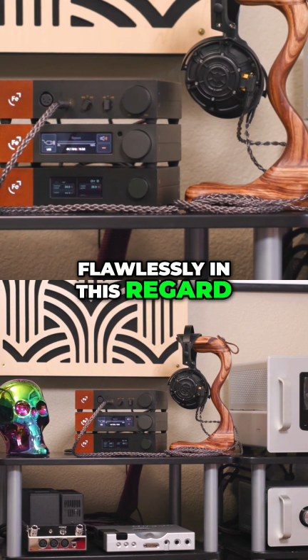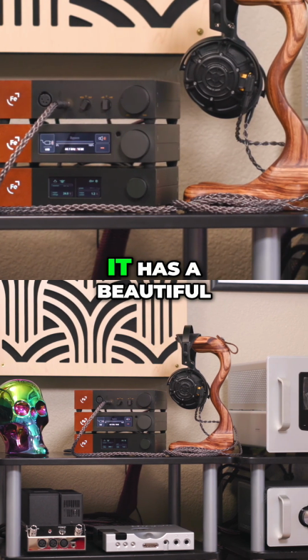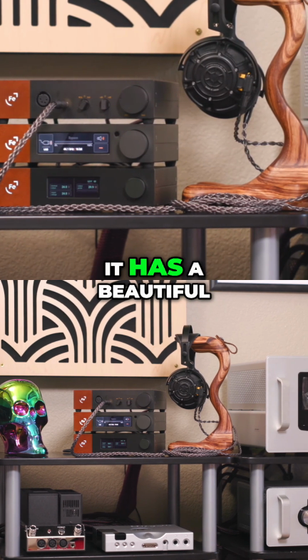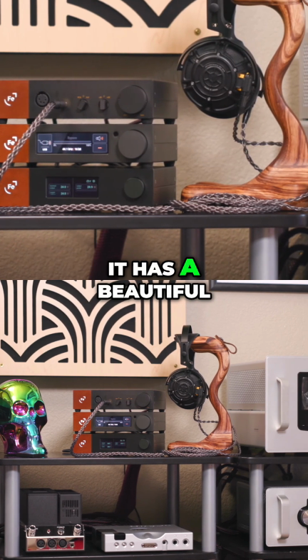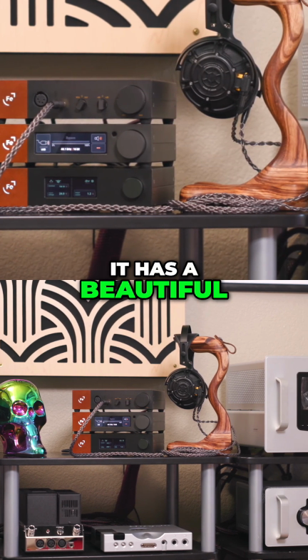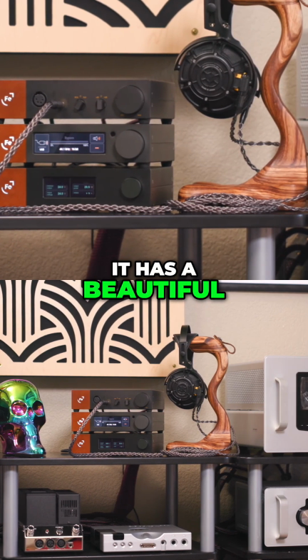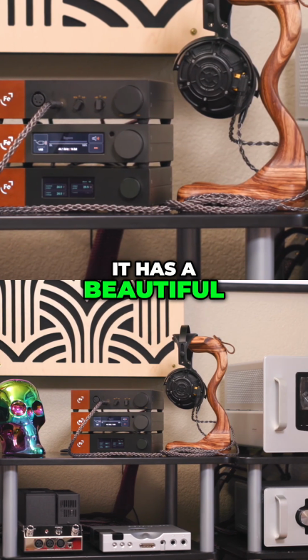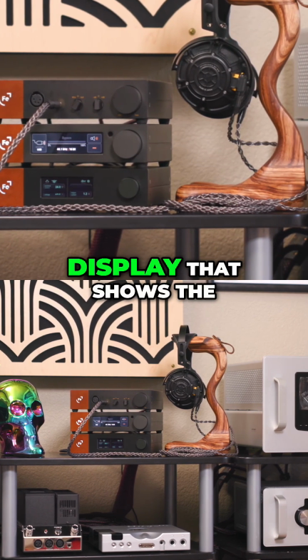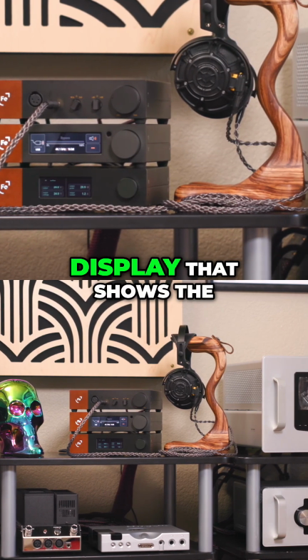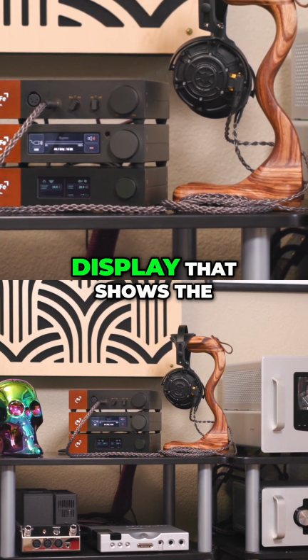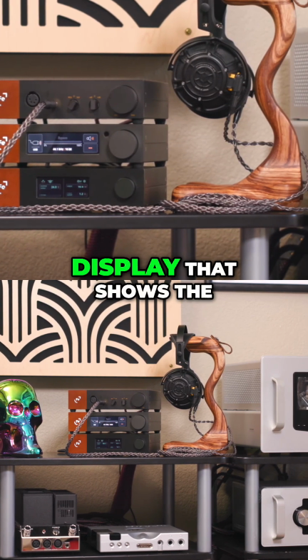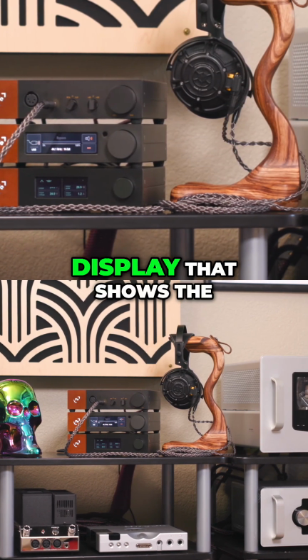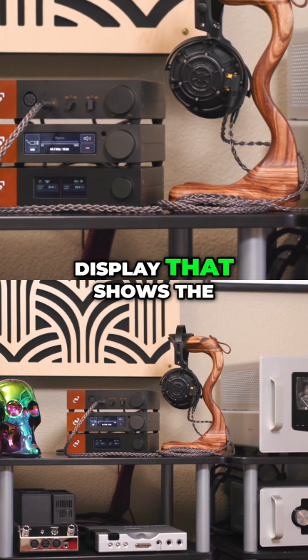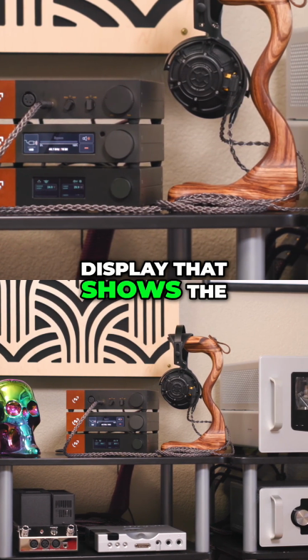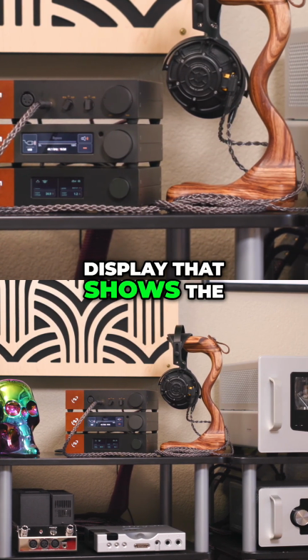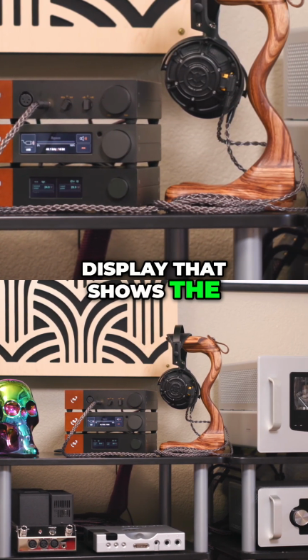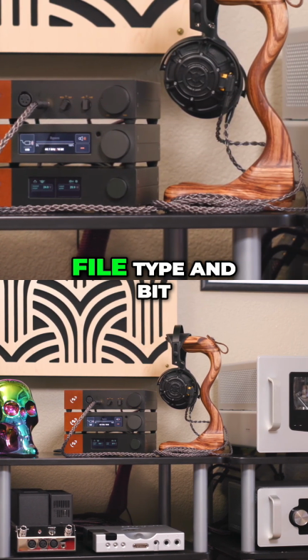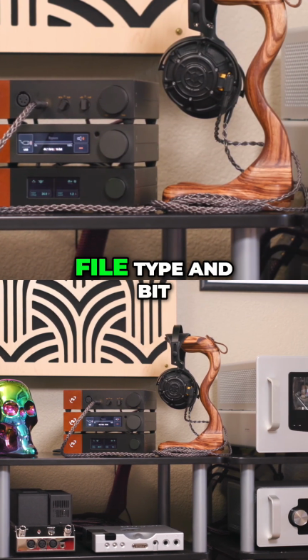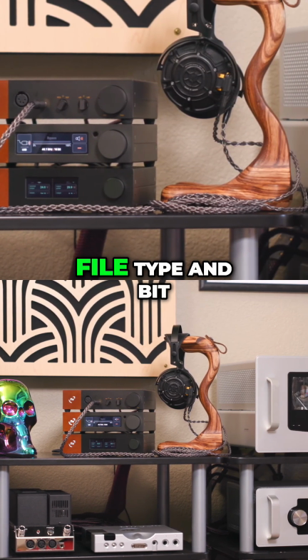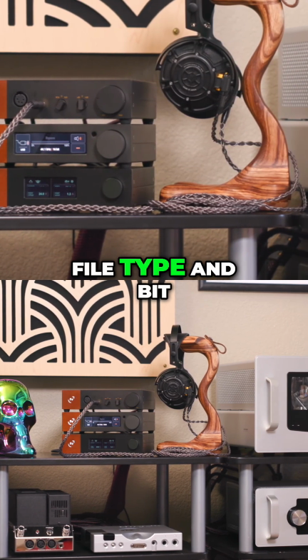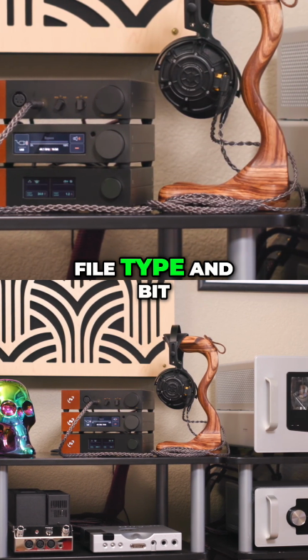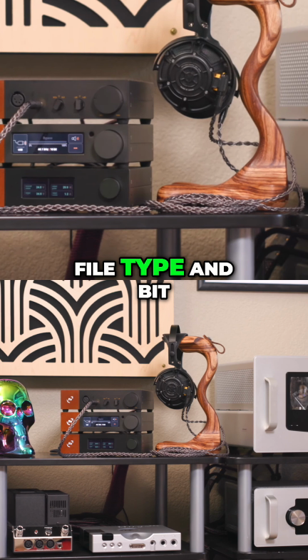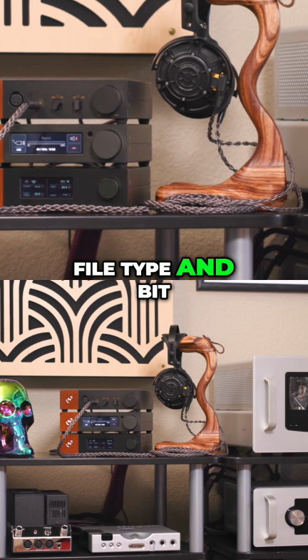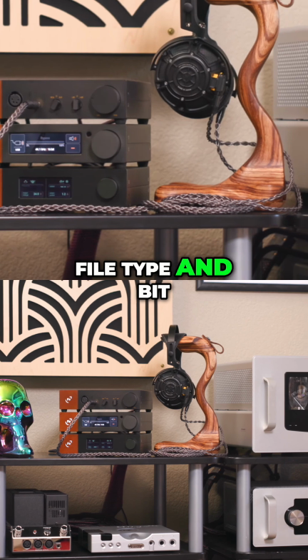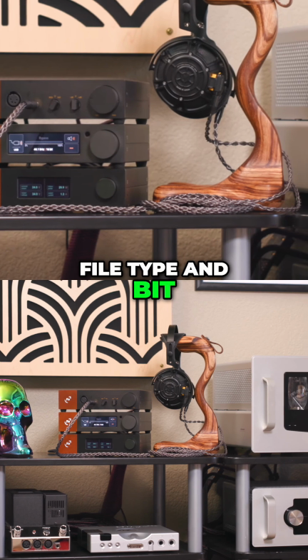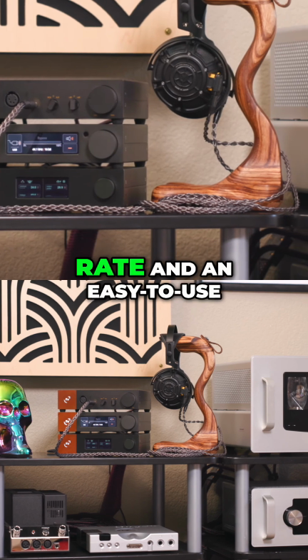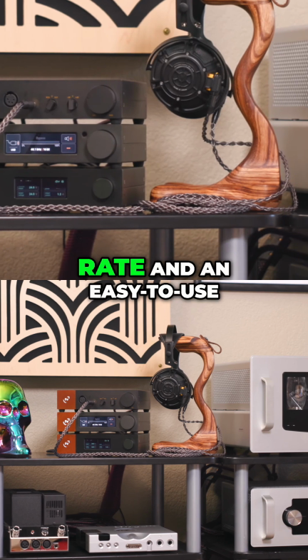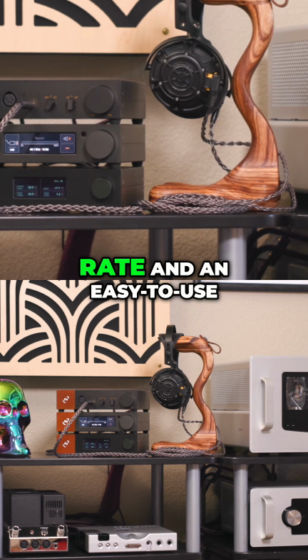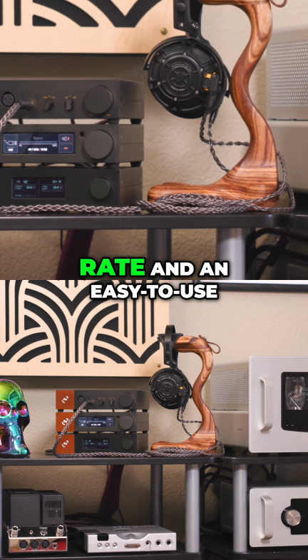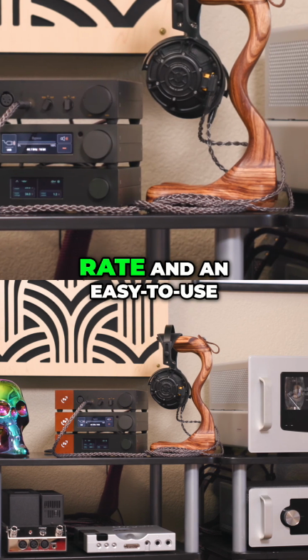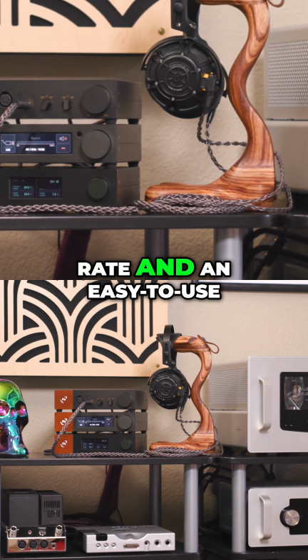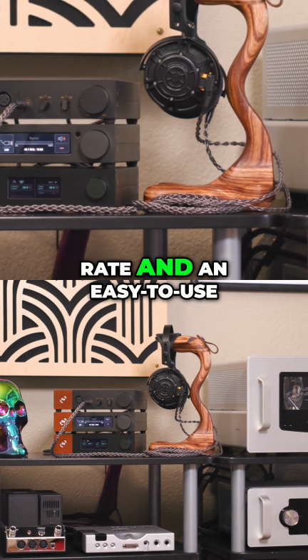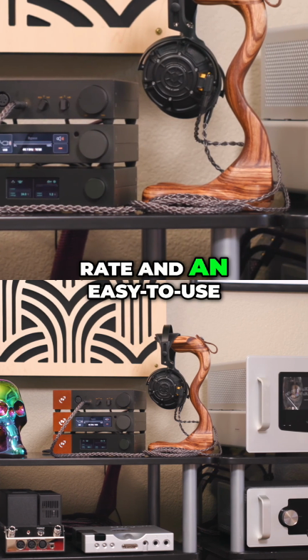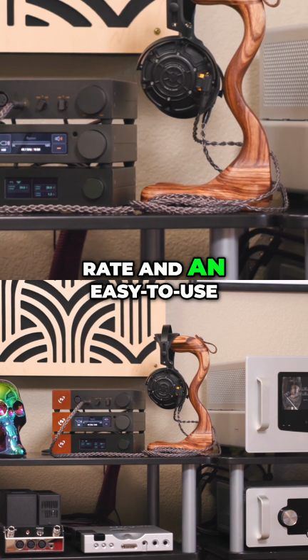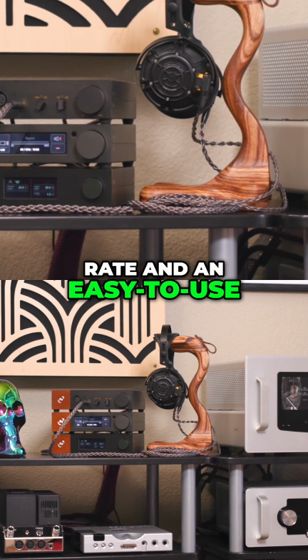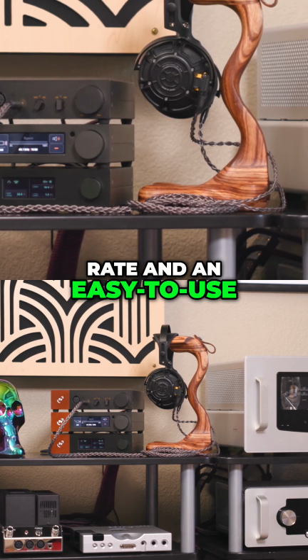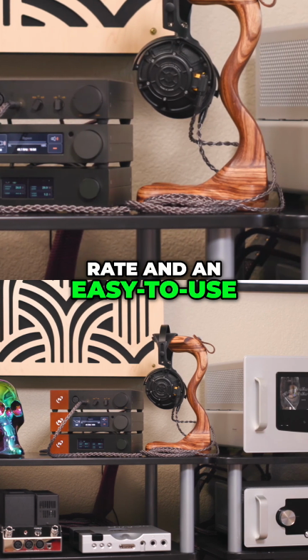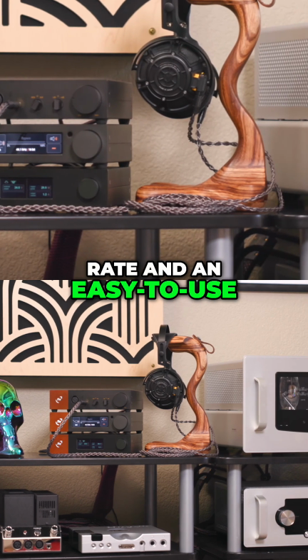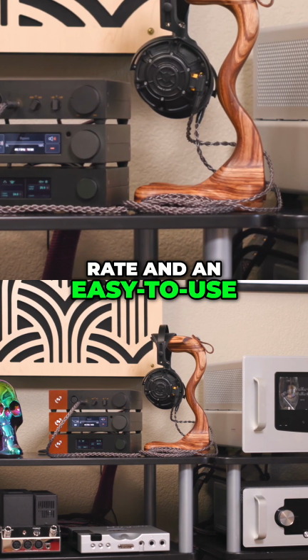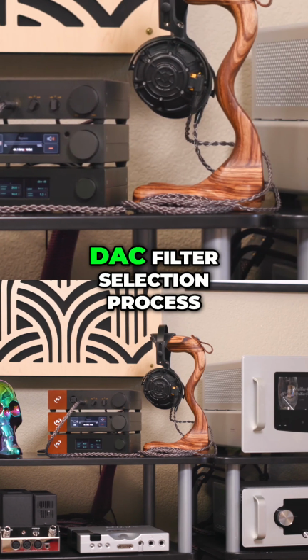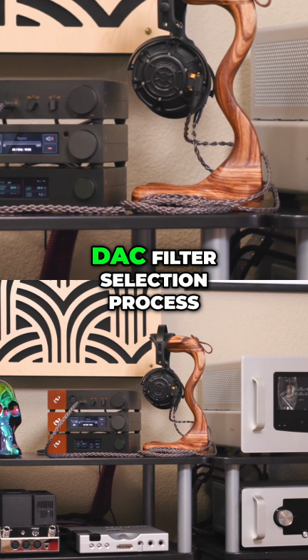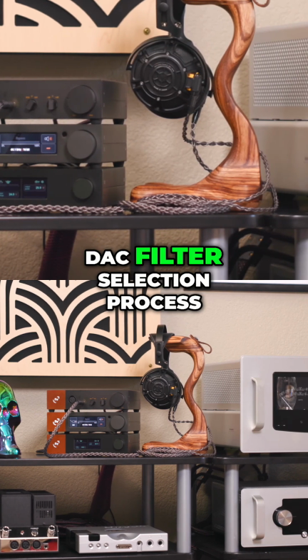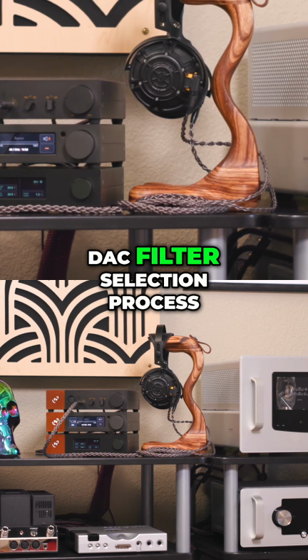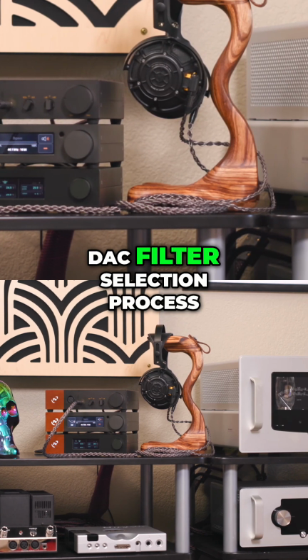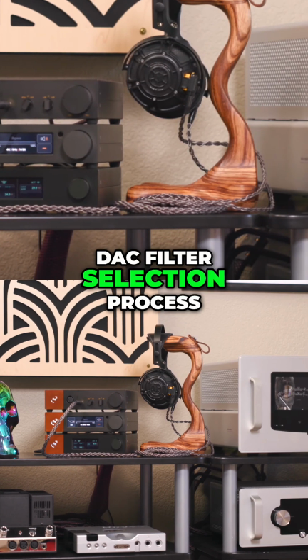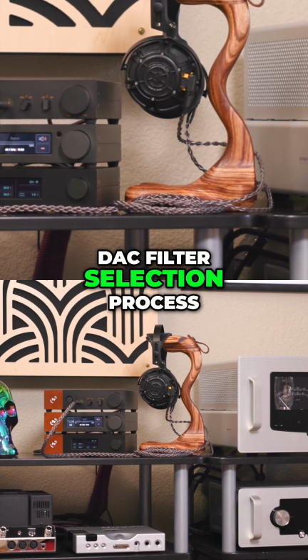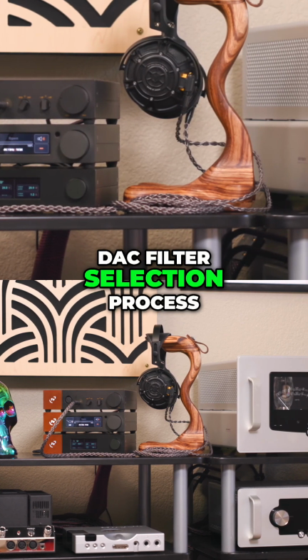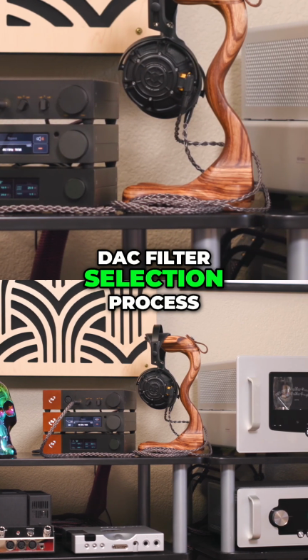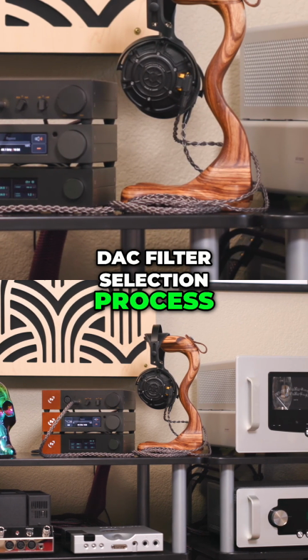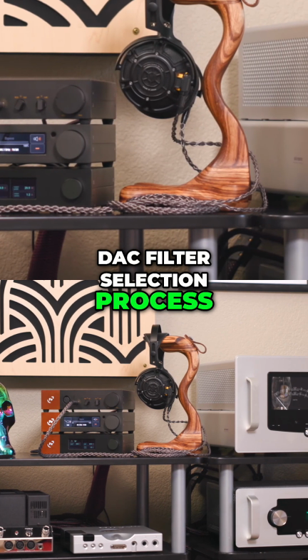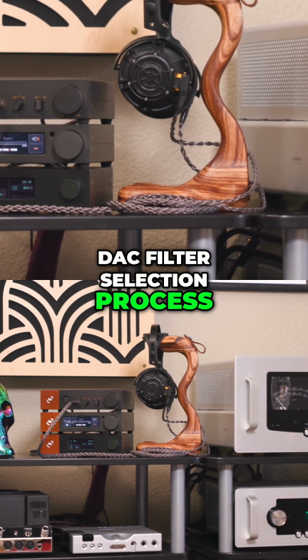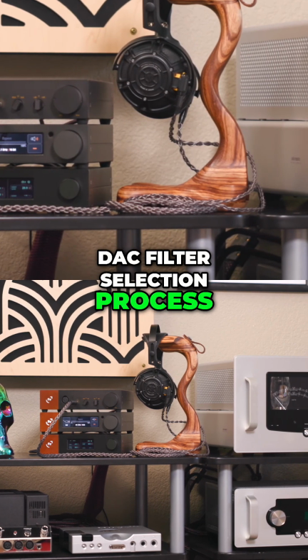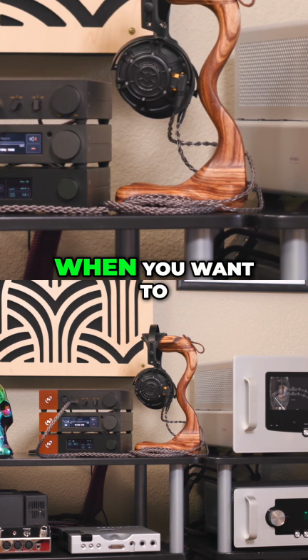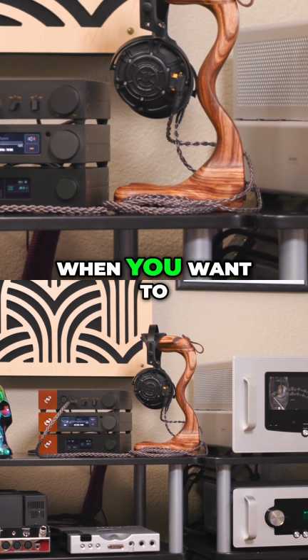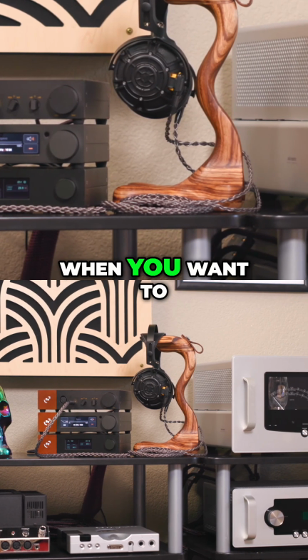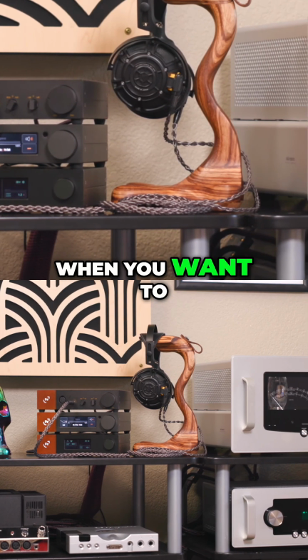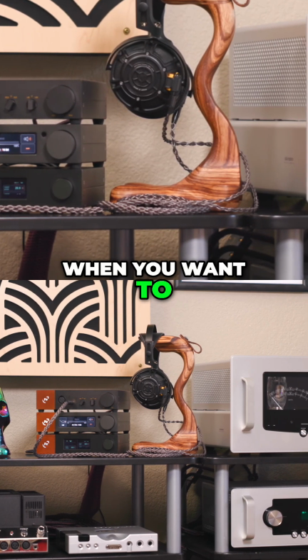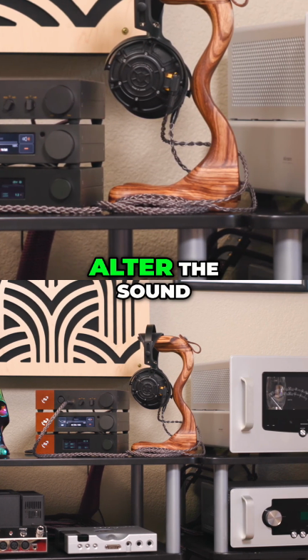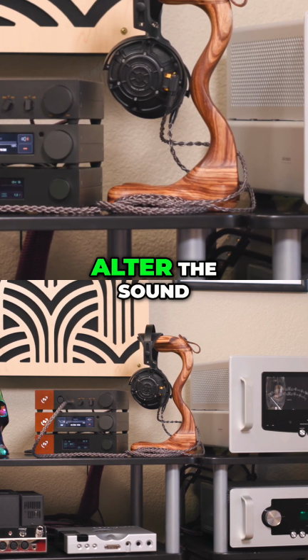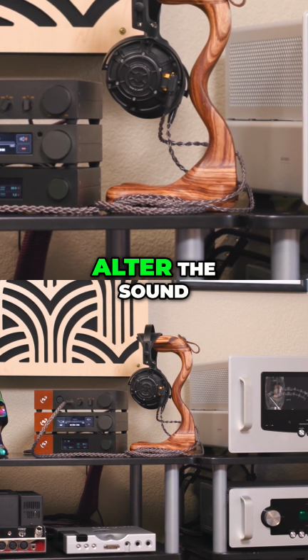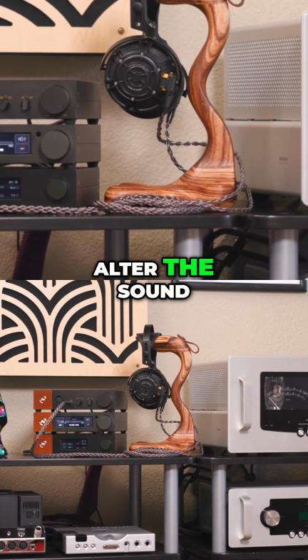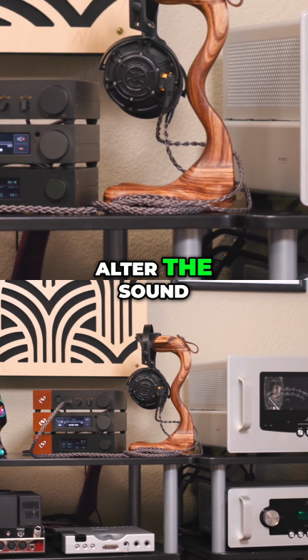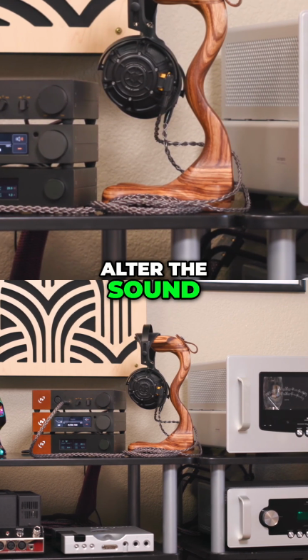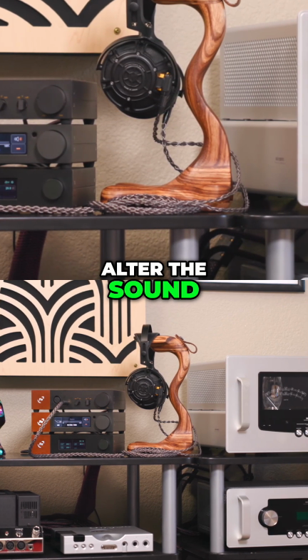The Ferrum stack has a beautiful display that shows the file type and bit rate, and an easy-to-use DAC filter selection process when you want to alter the sound.